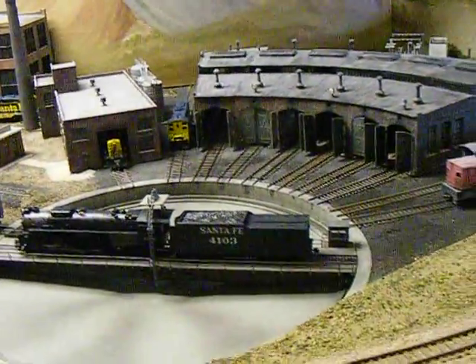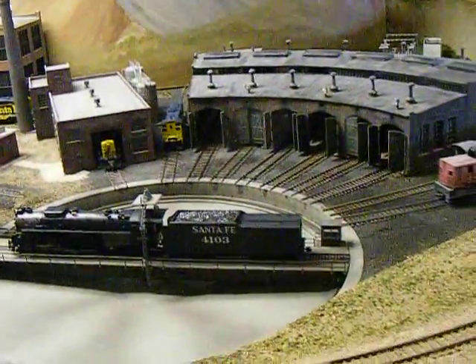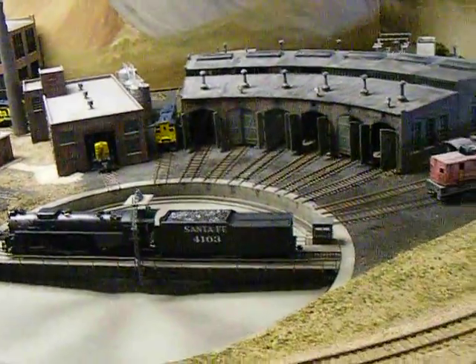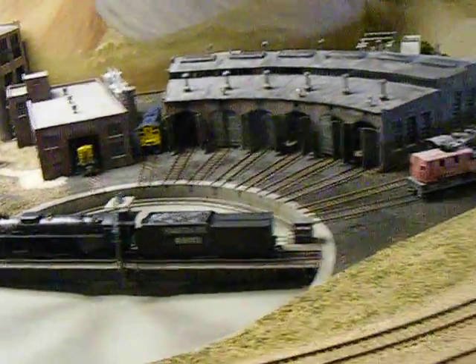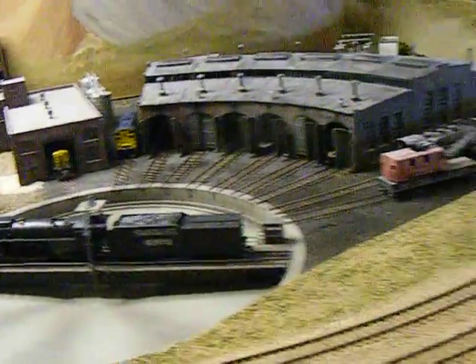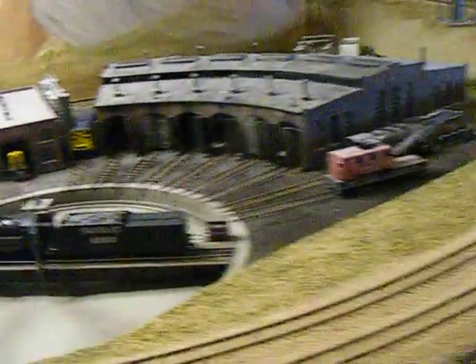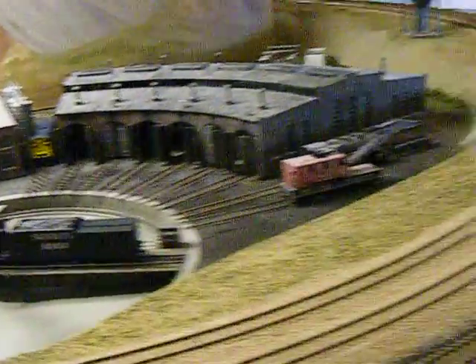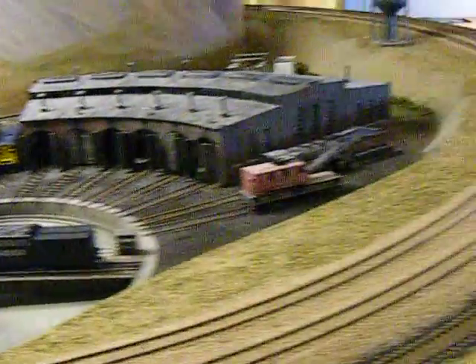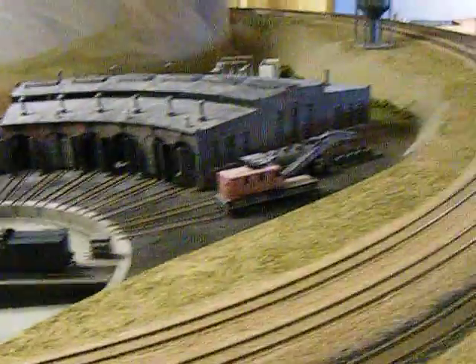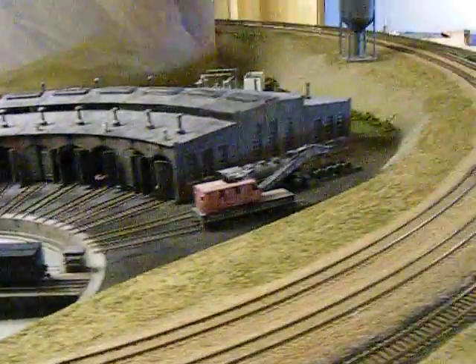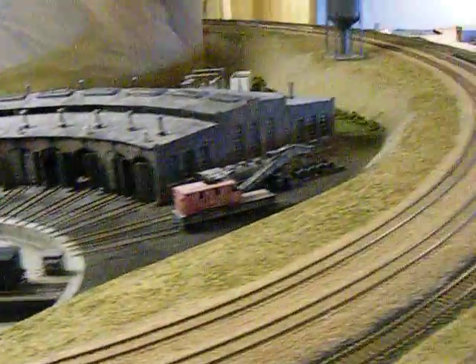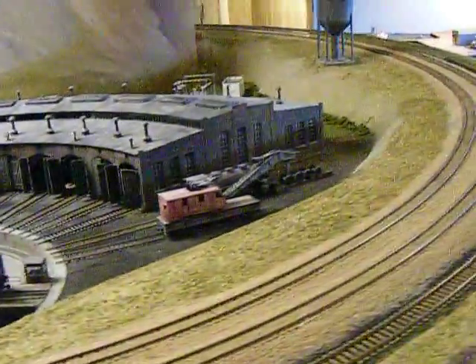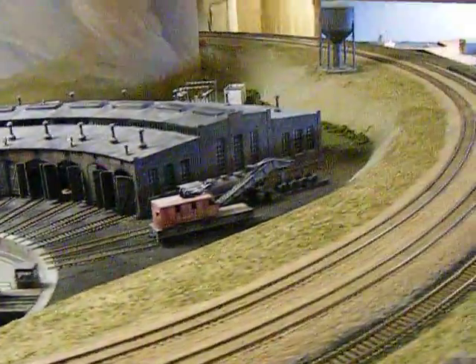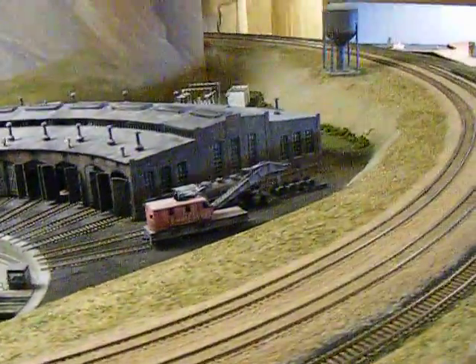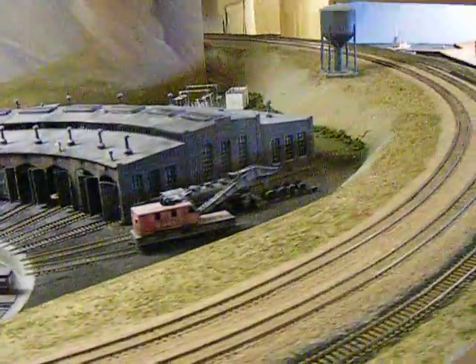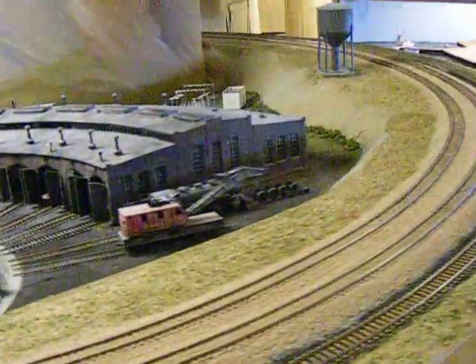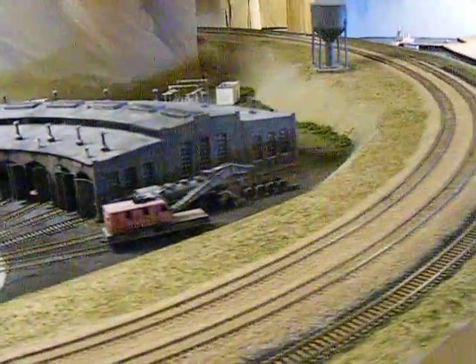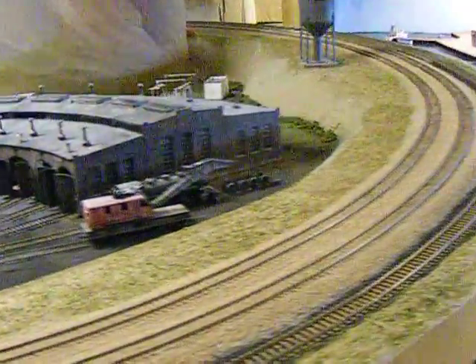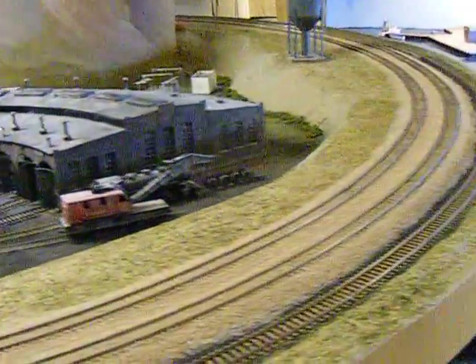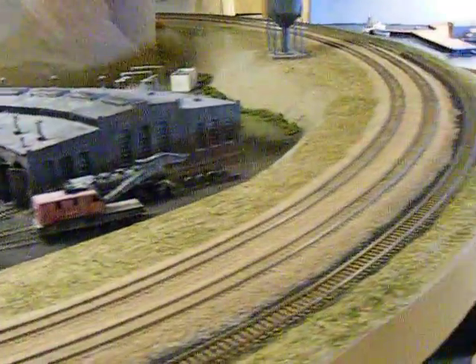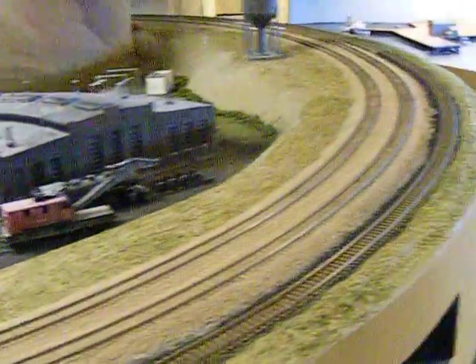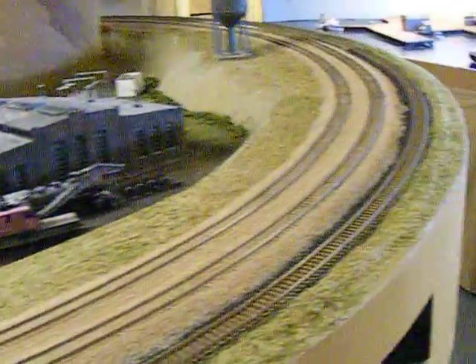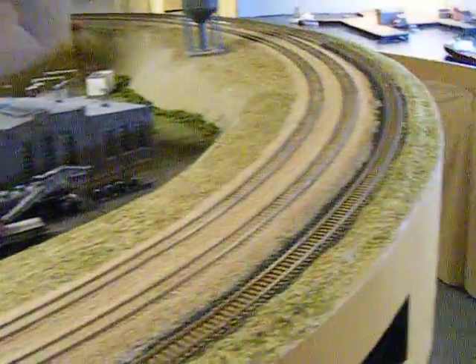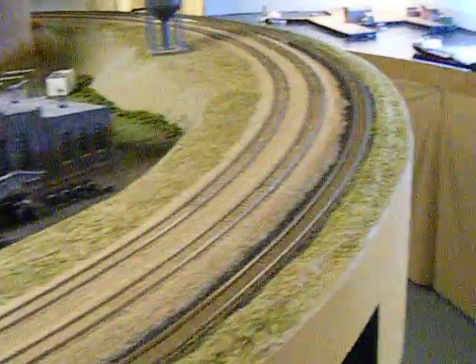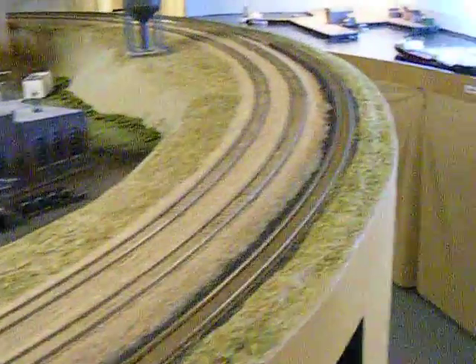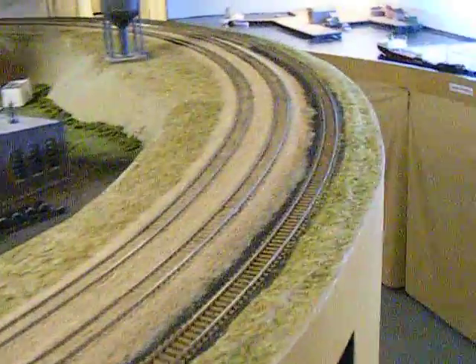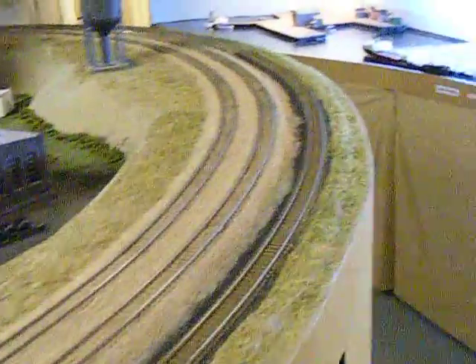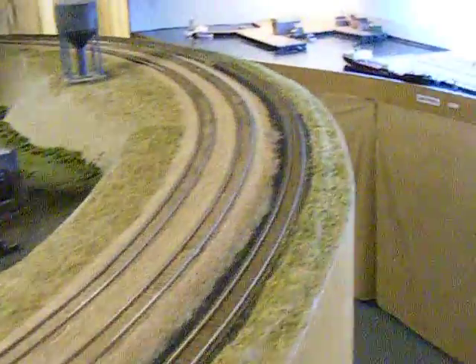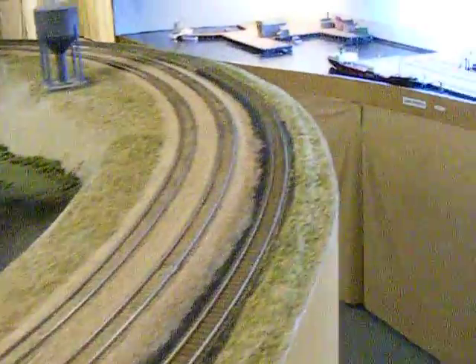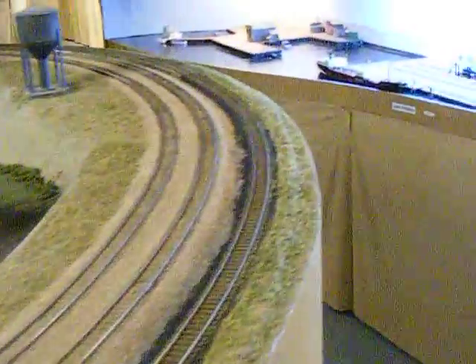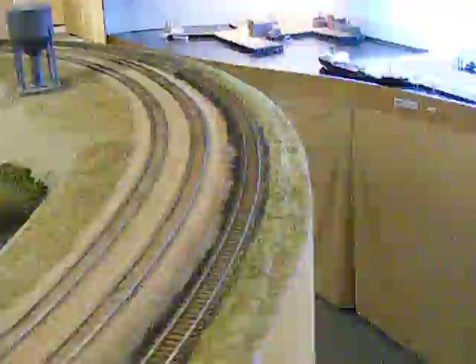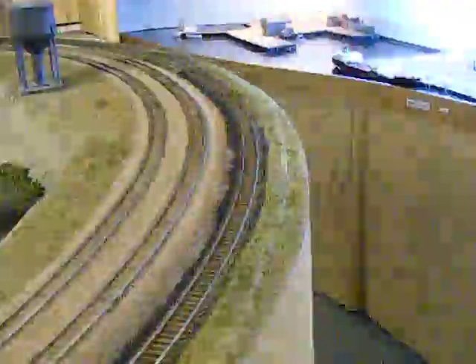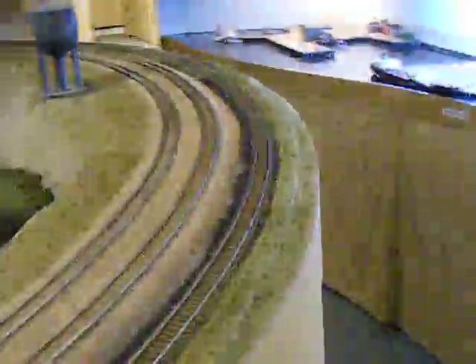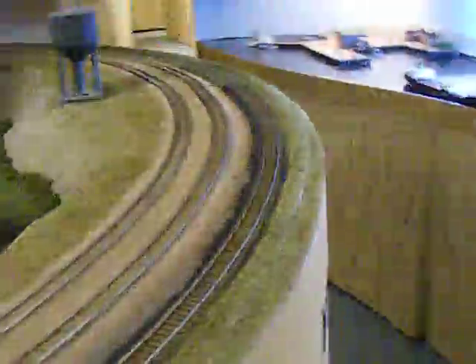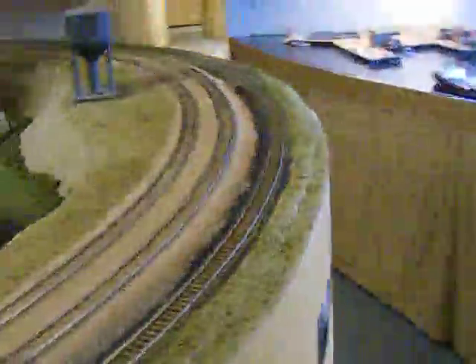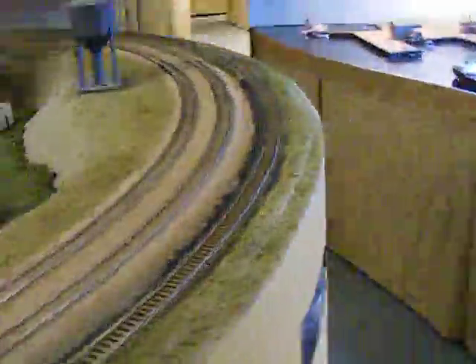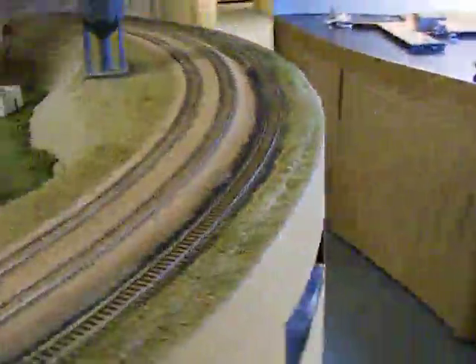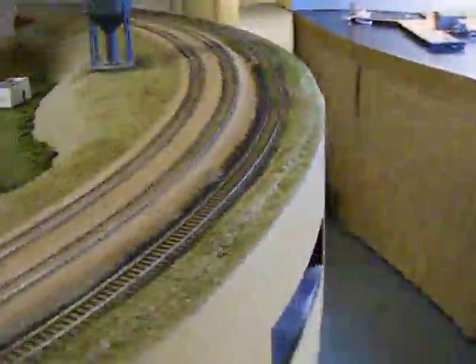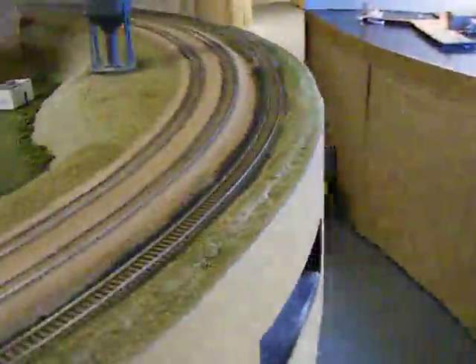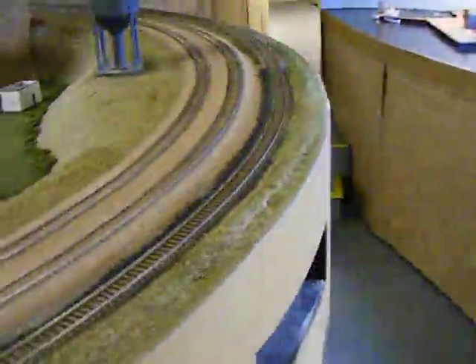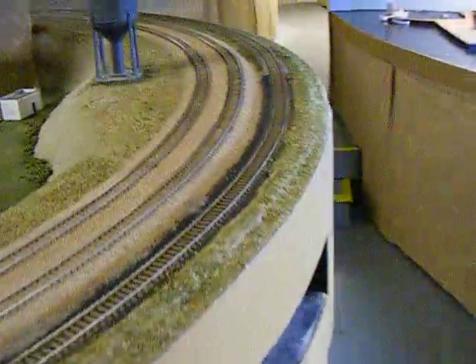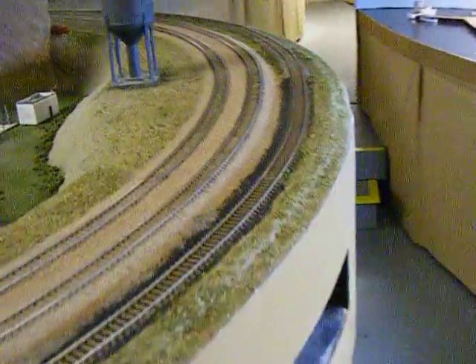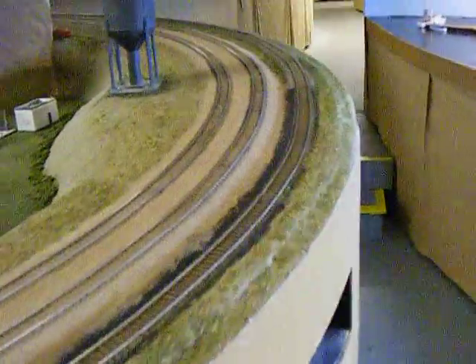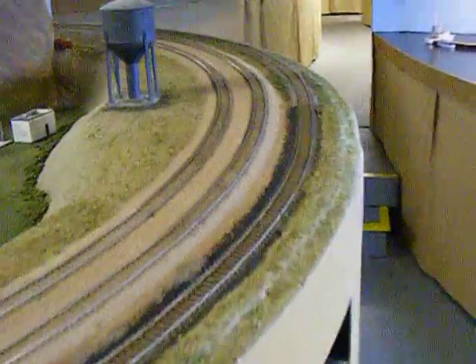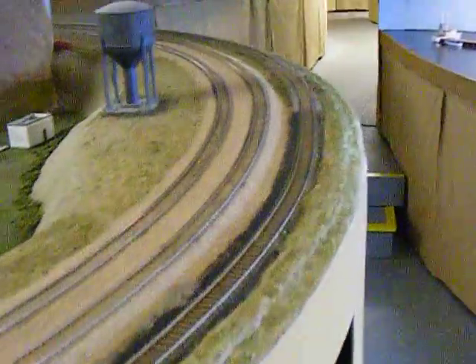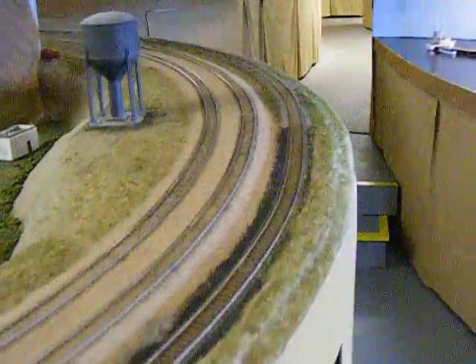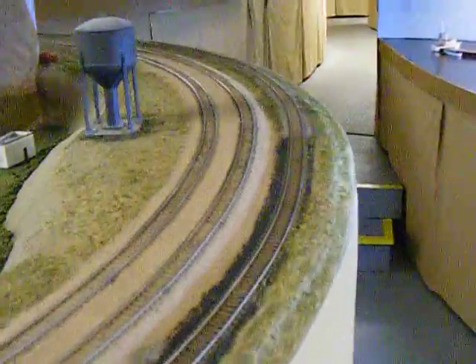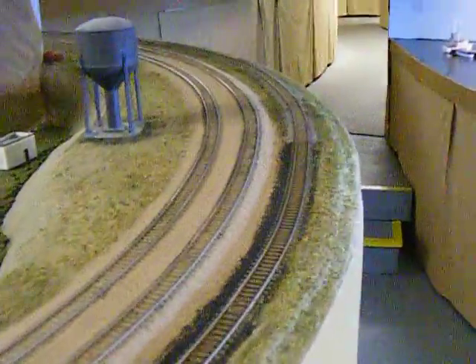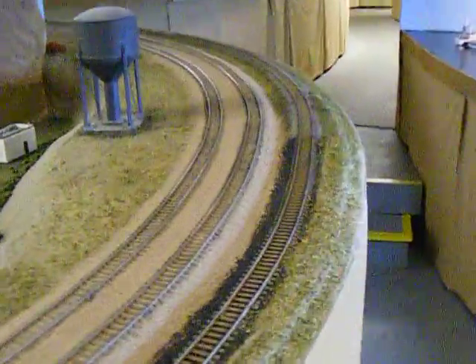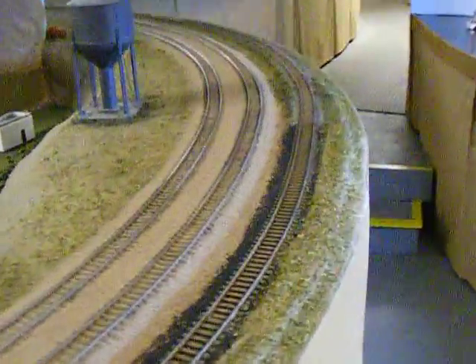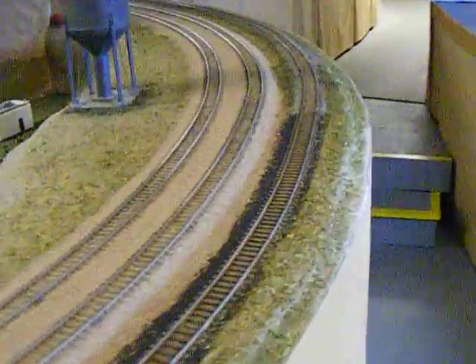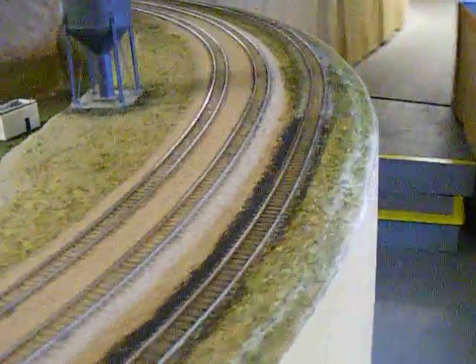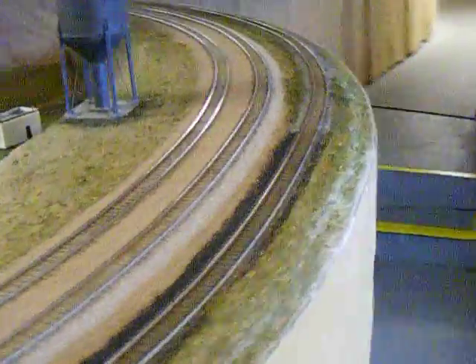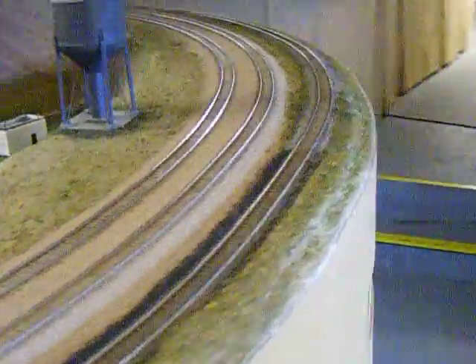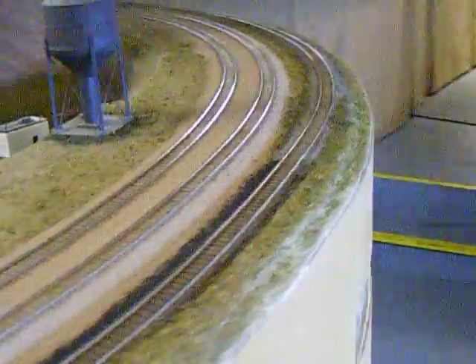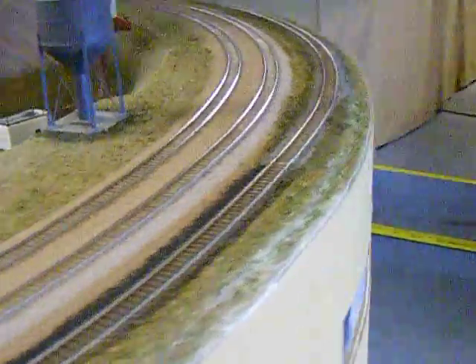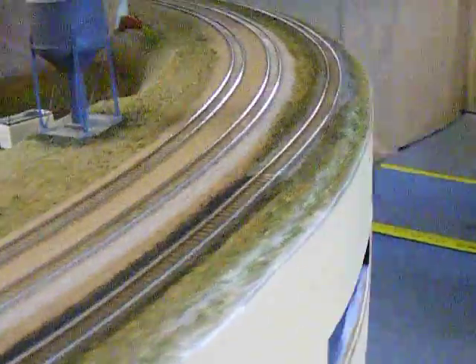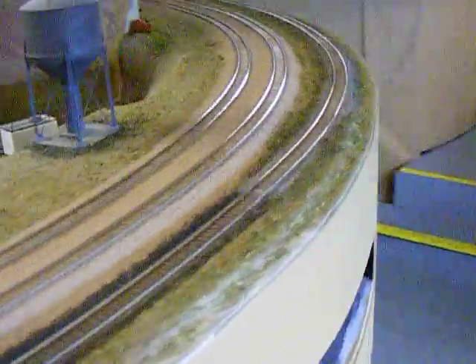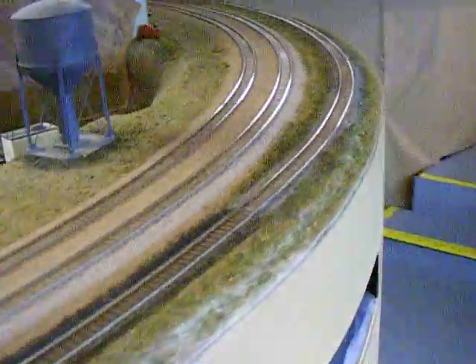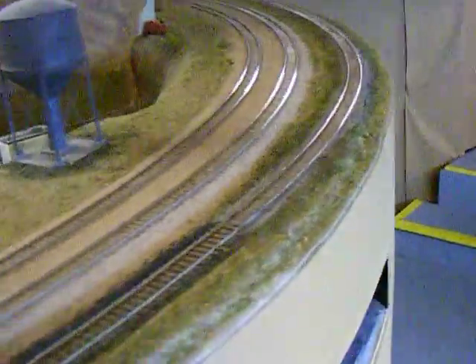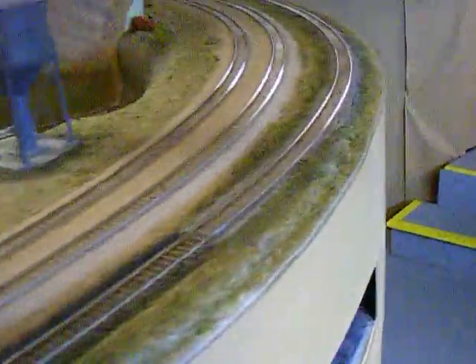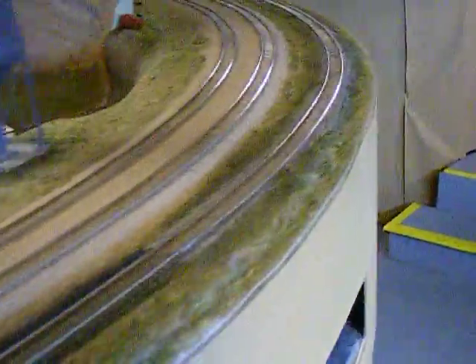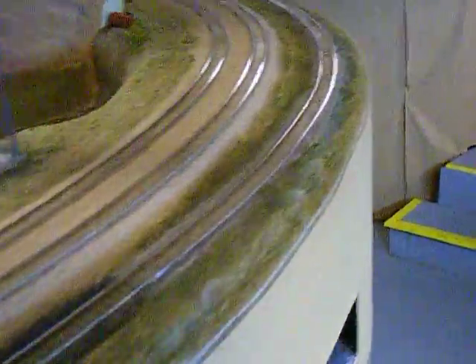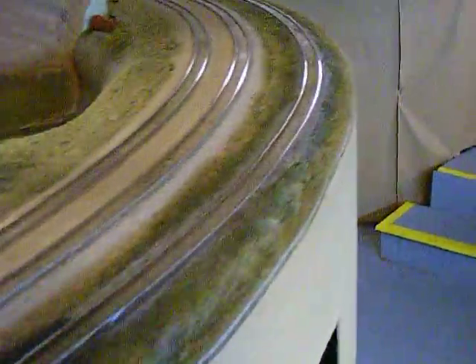This is a kind of a funky way of heading up Cajon Pass right here, but you're heading up Cajon Pass out of San Bernardino.